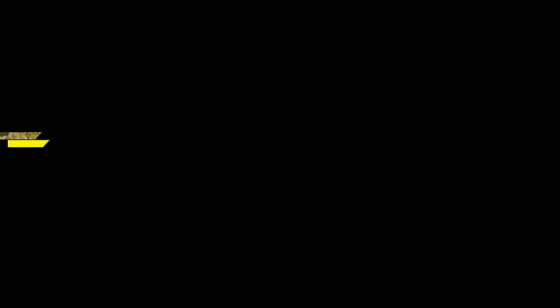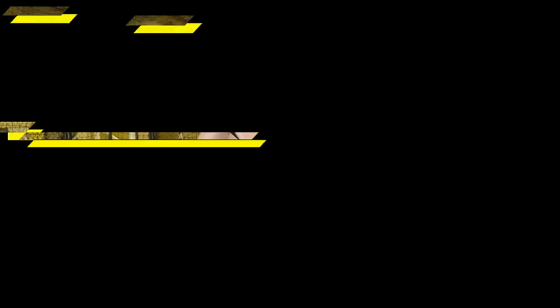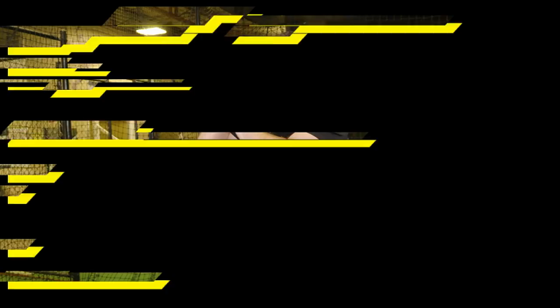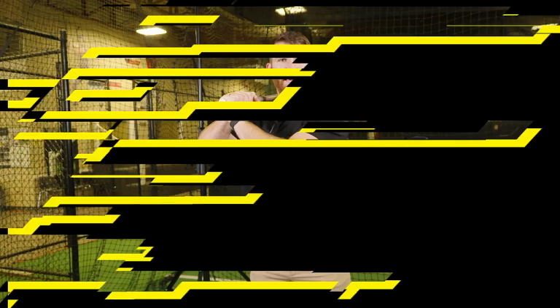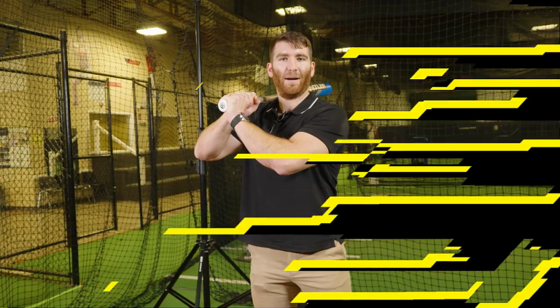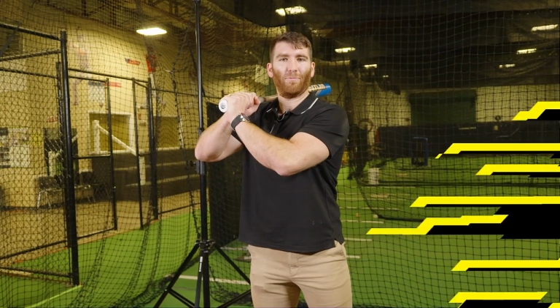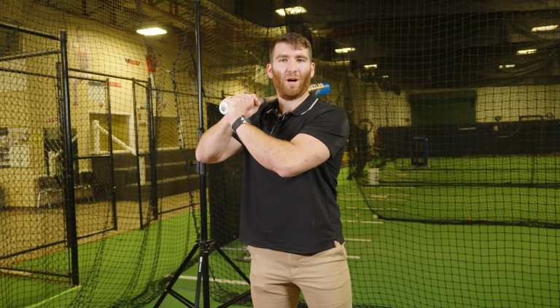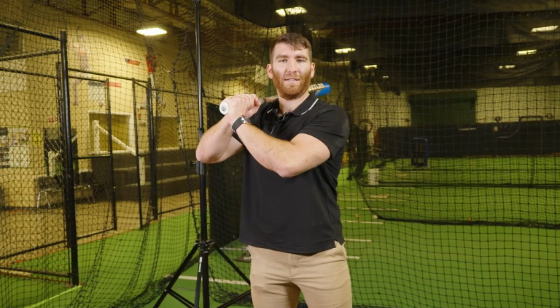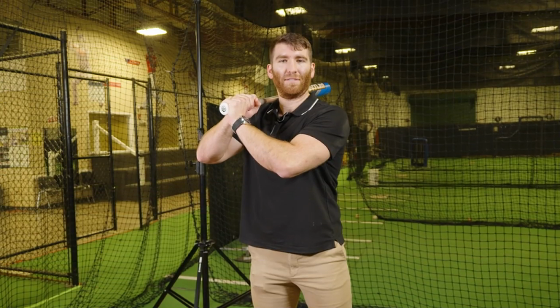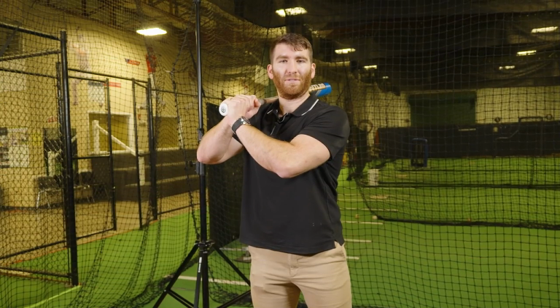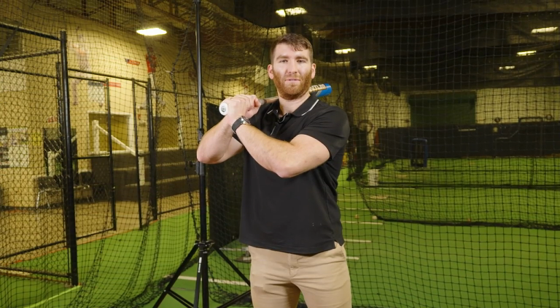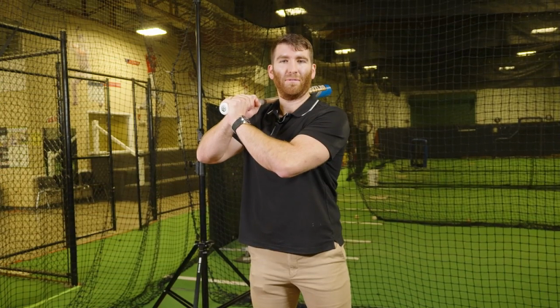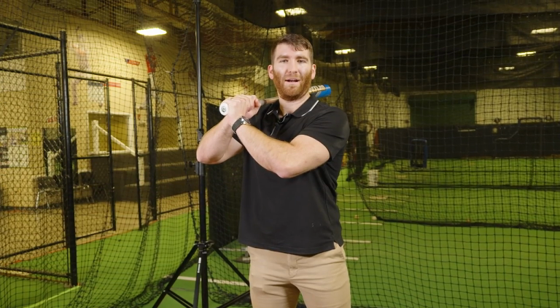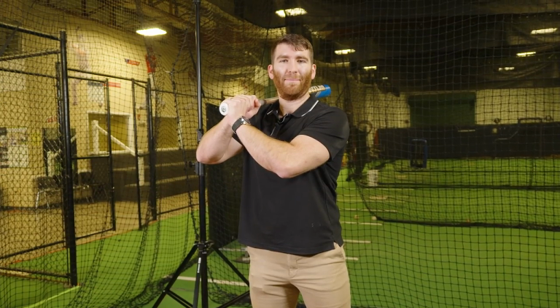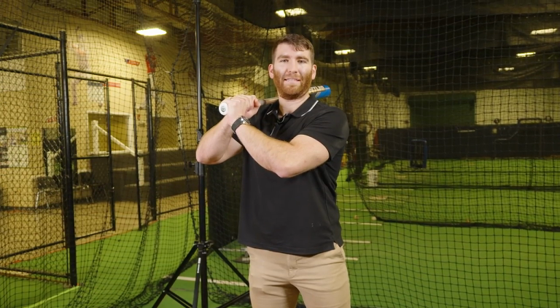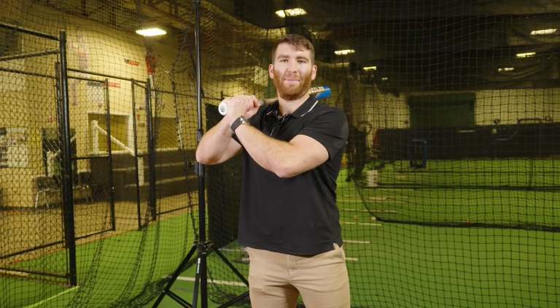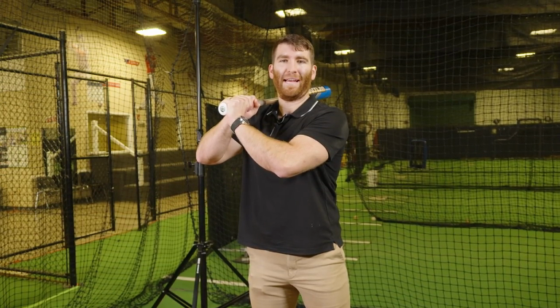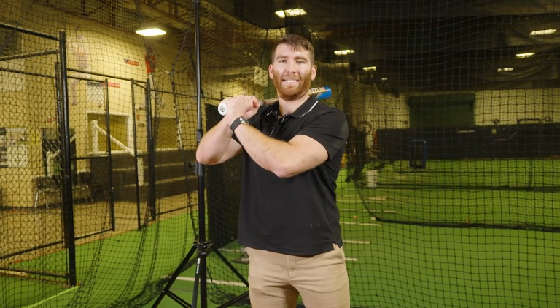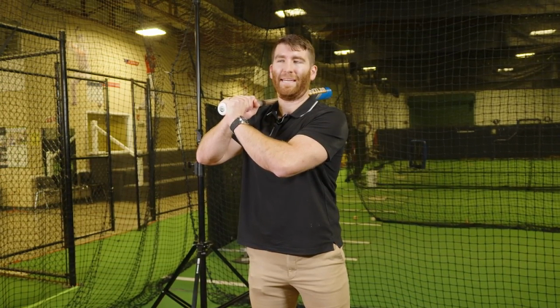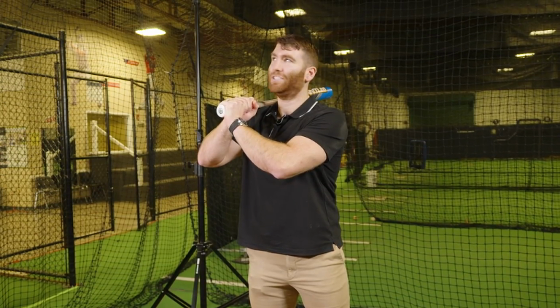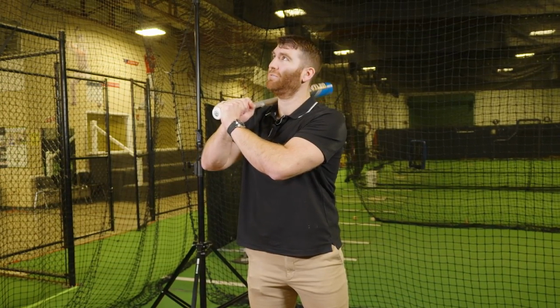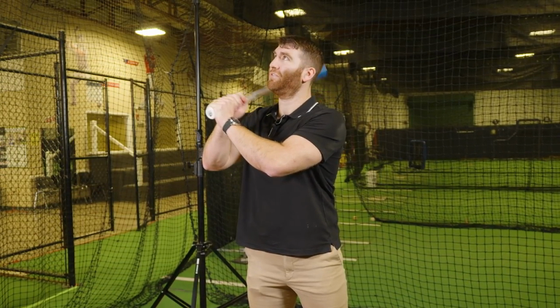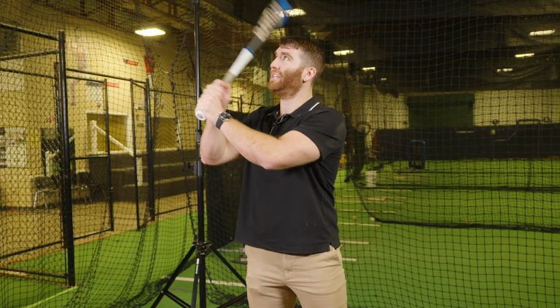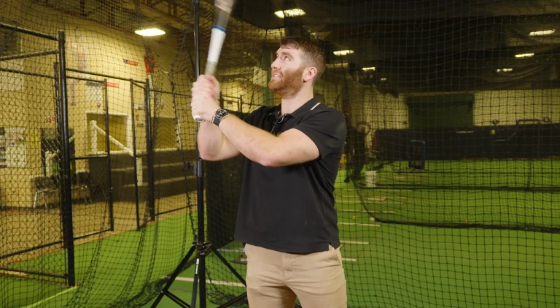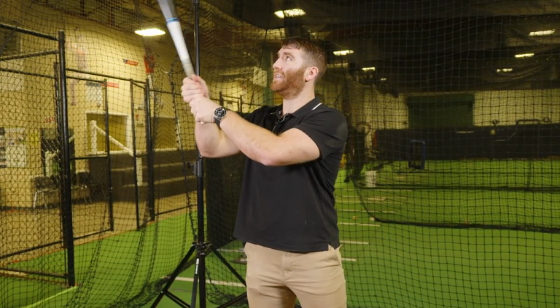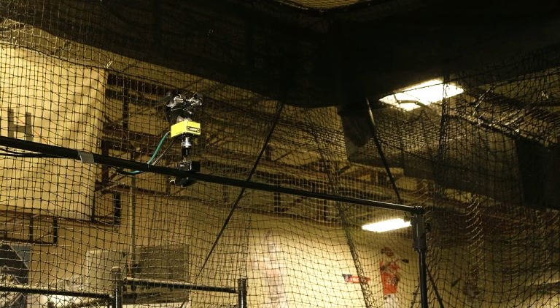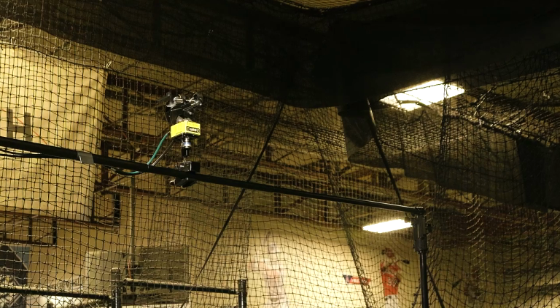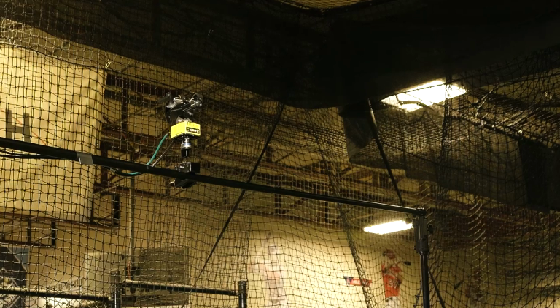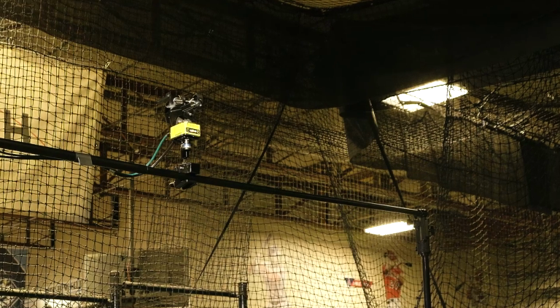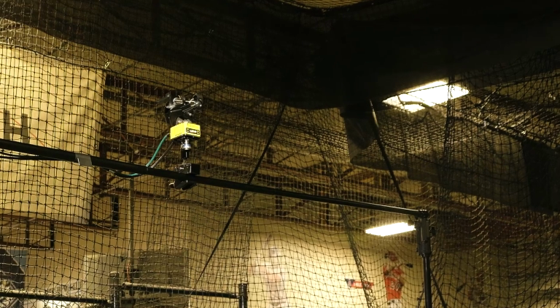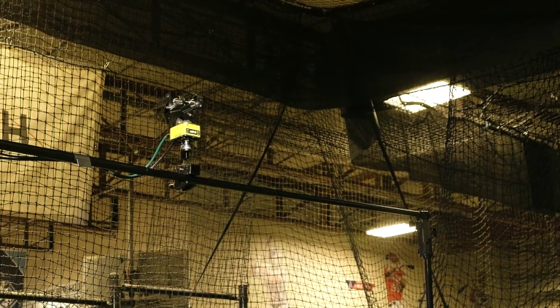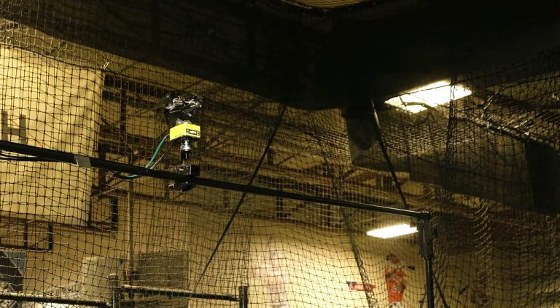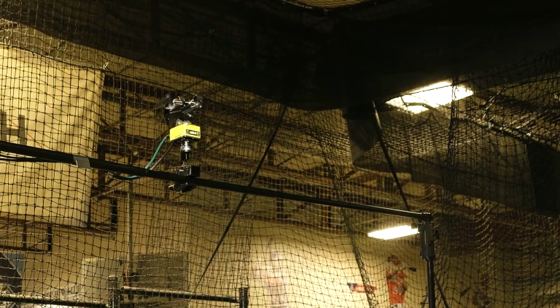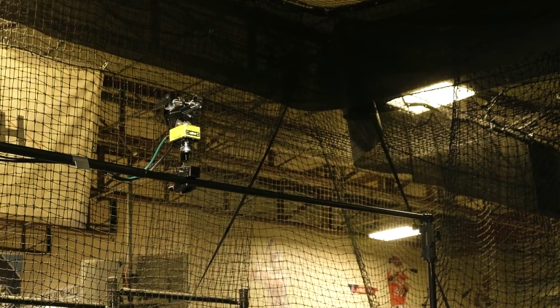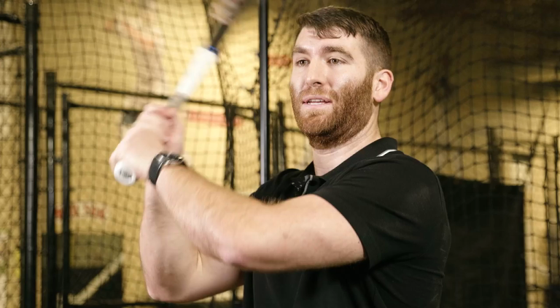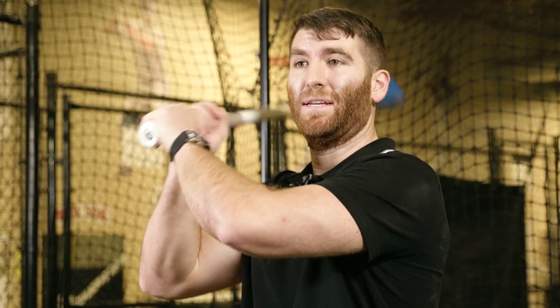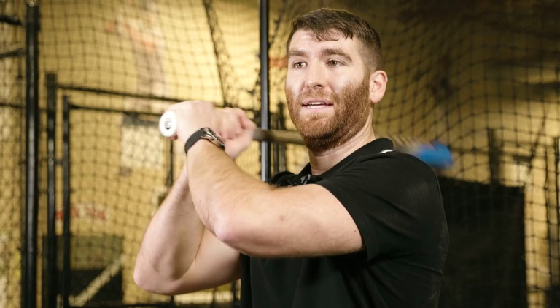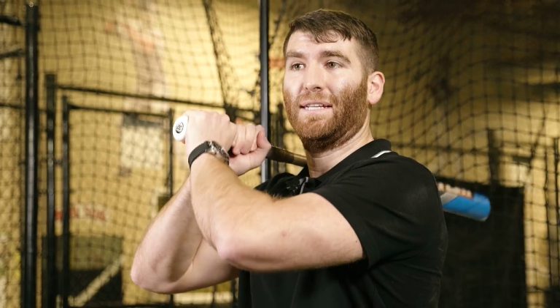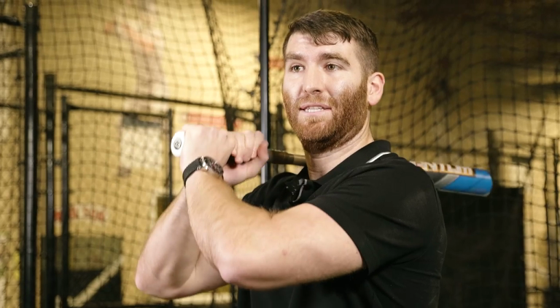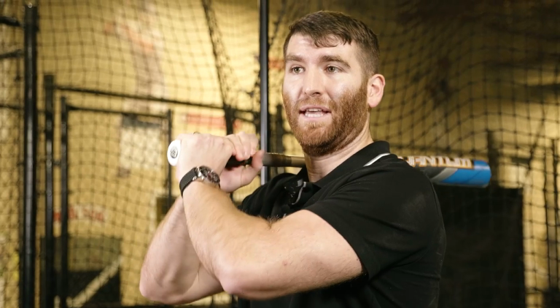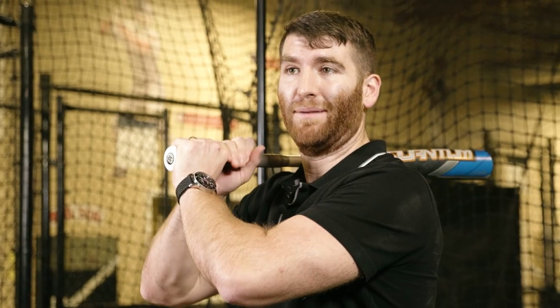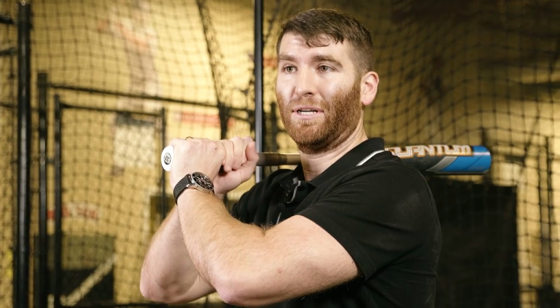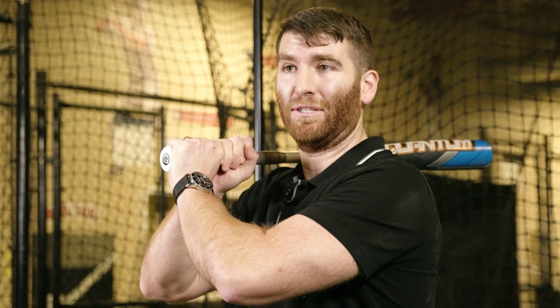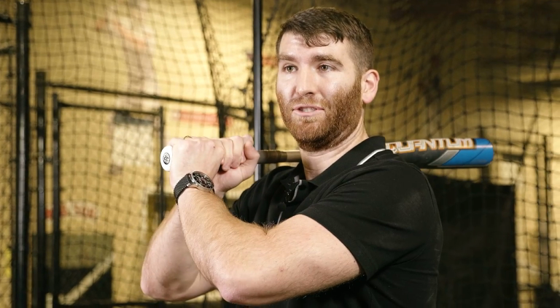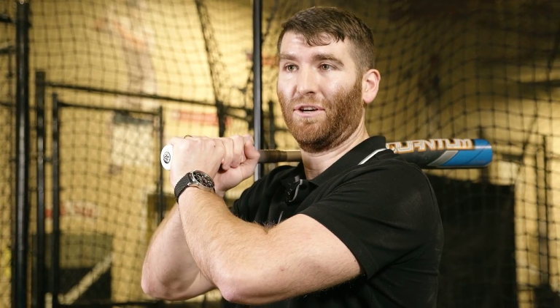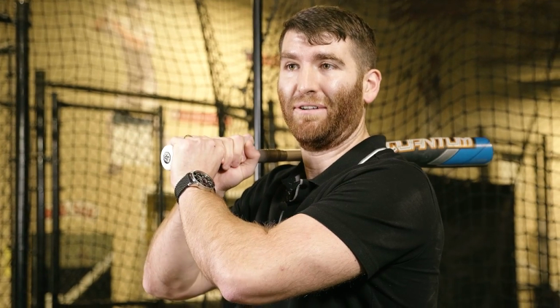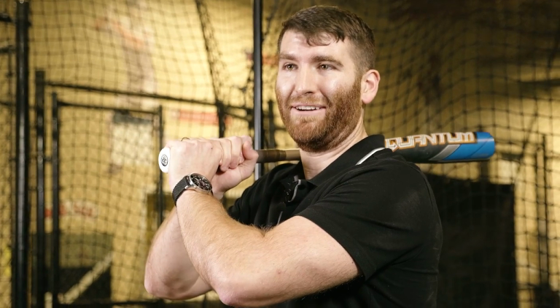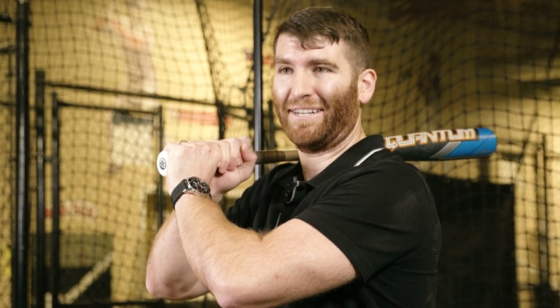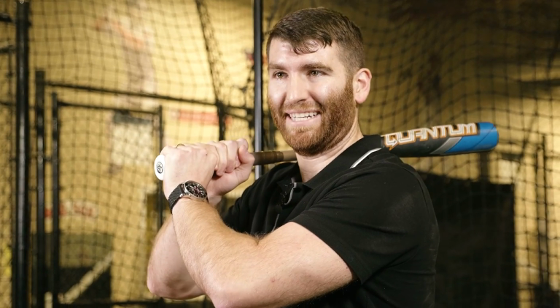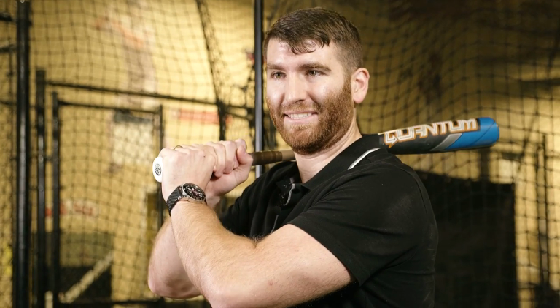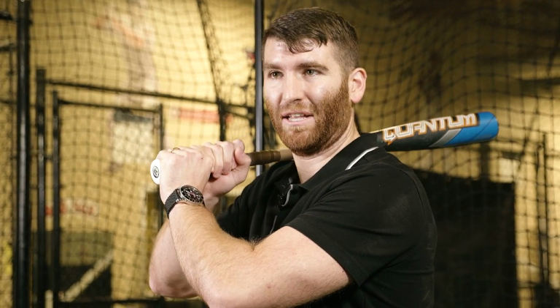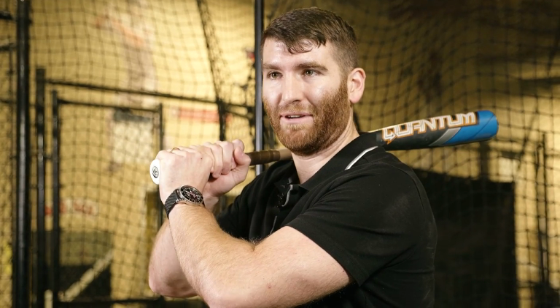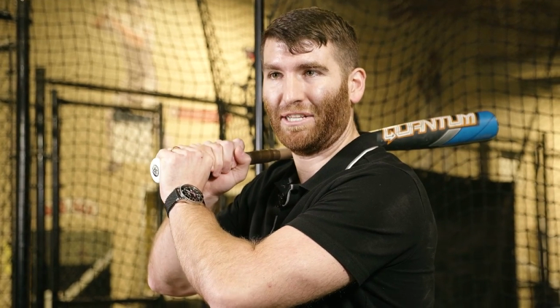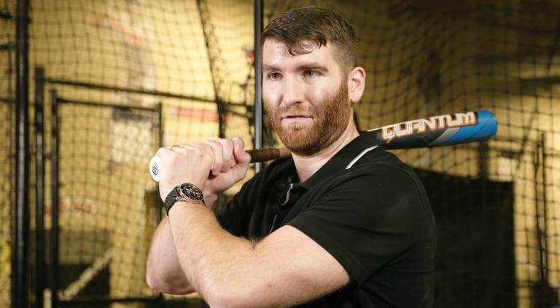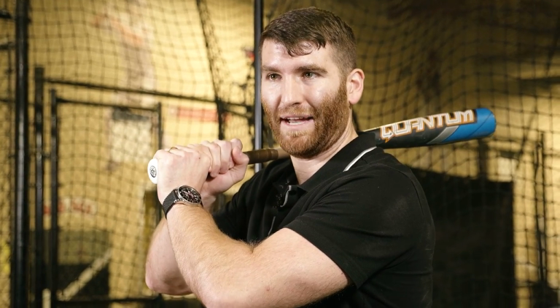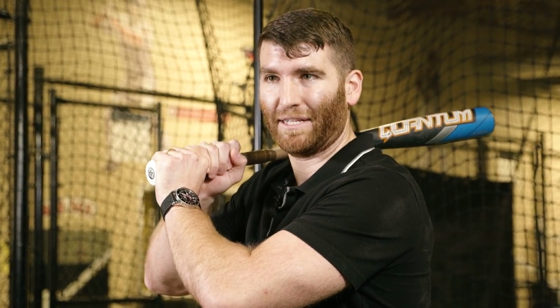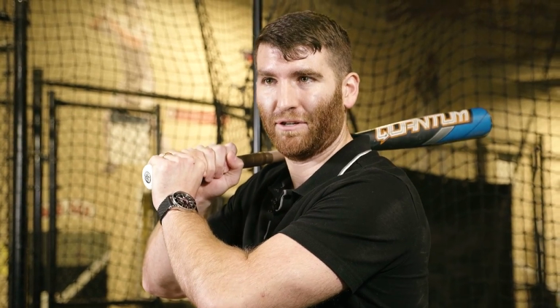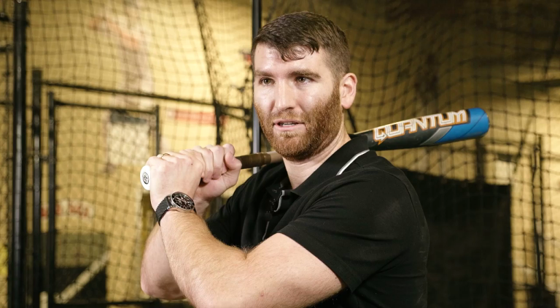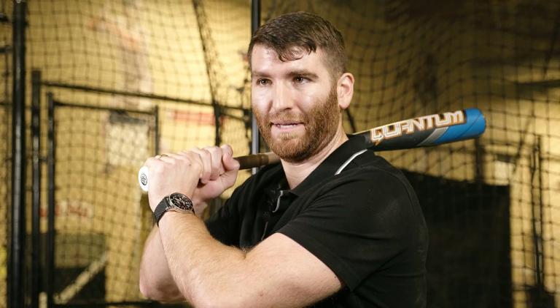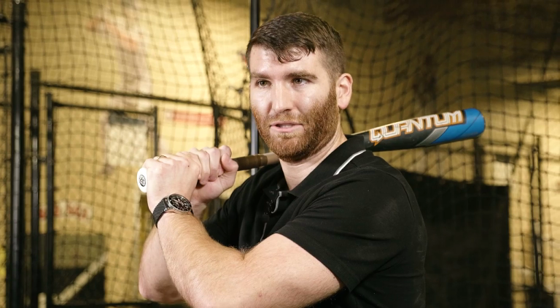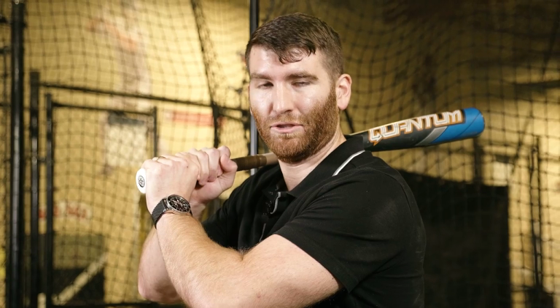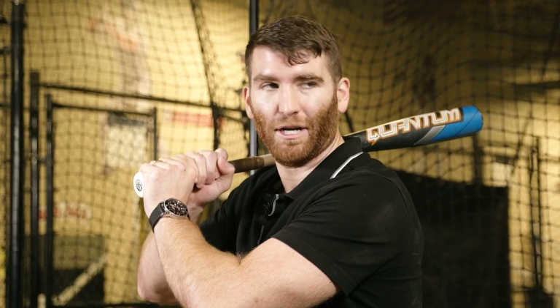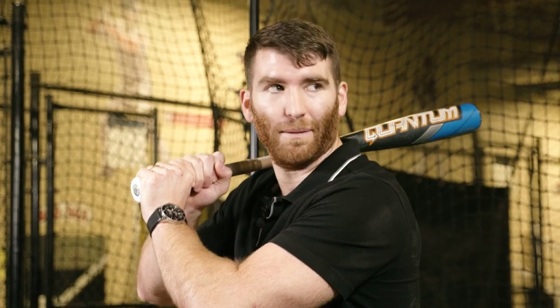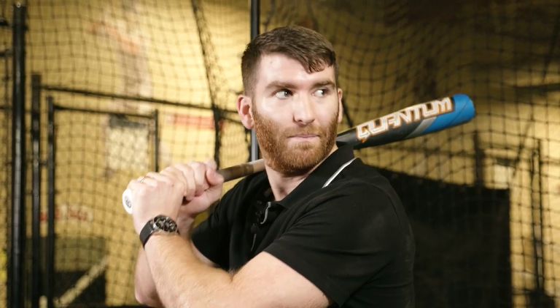Hey, I'm Ross. I'm at the batting cages with the Insight 3800, and today I'm going to show you how it can accelerate your factory automation job.